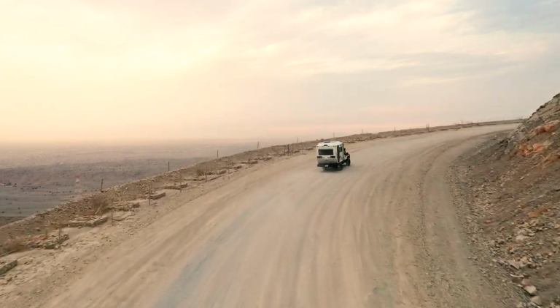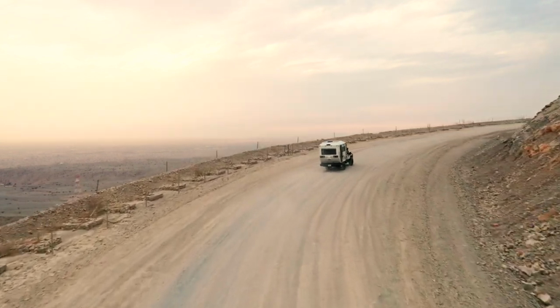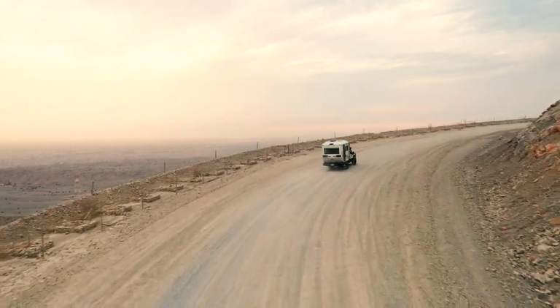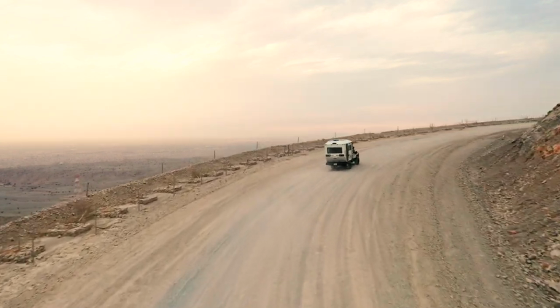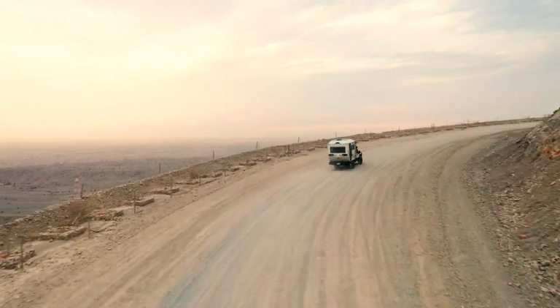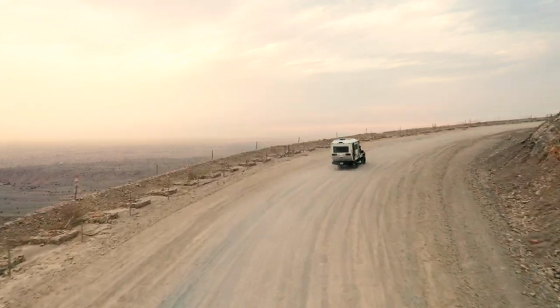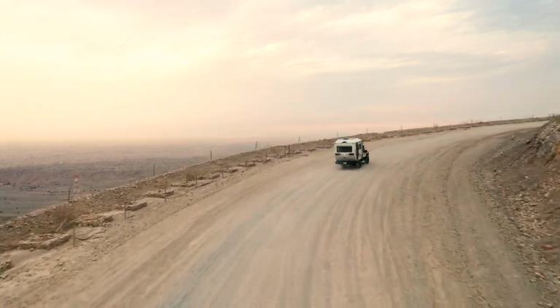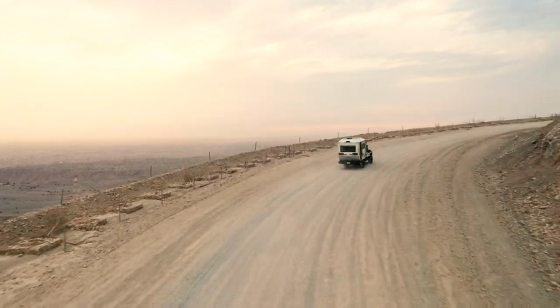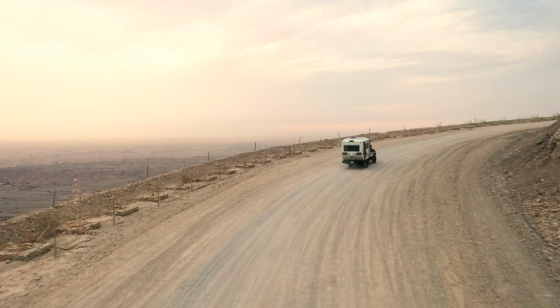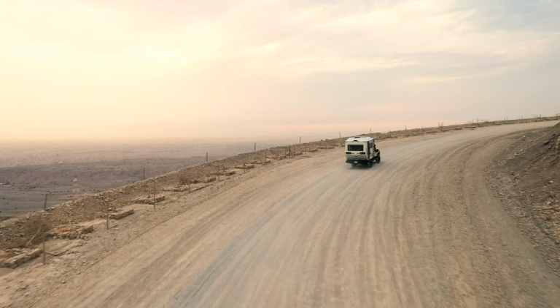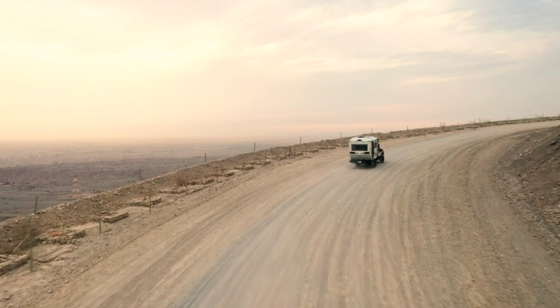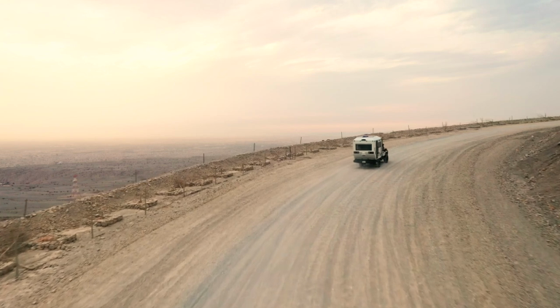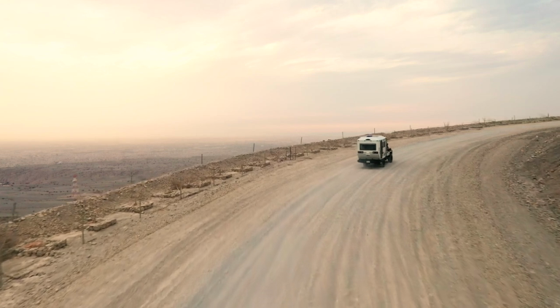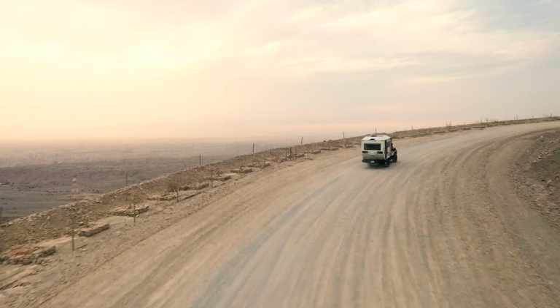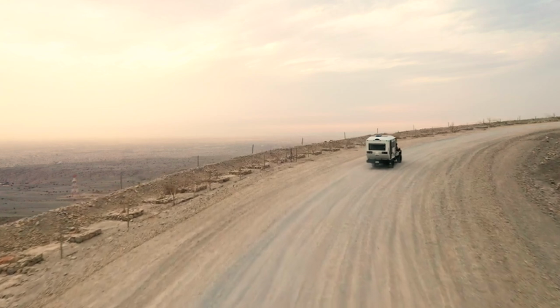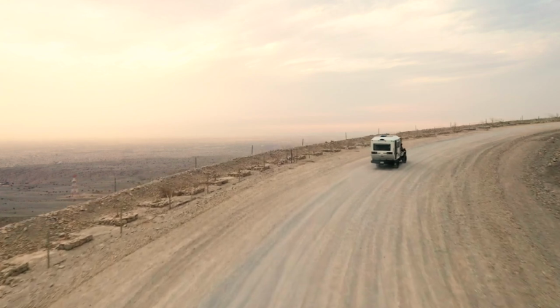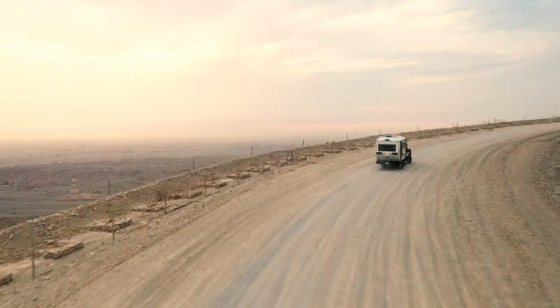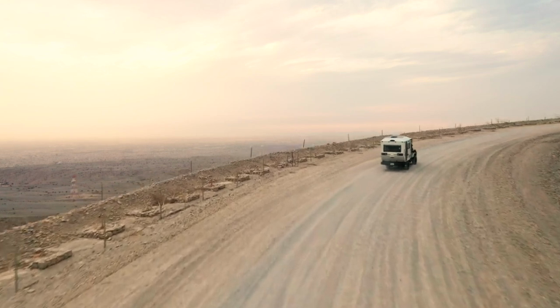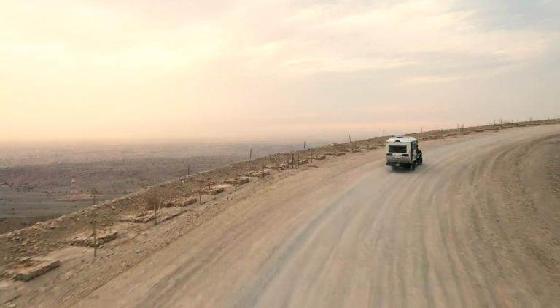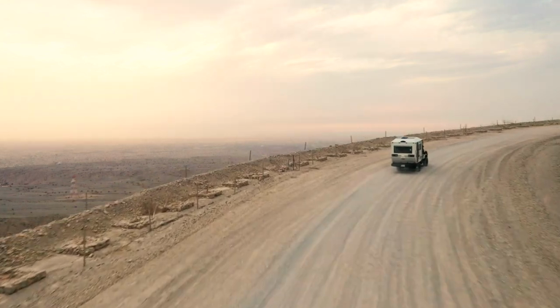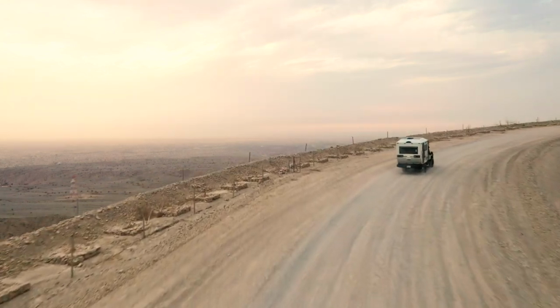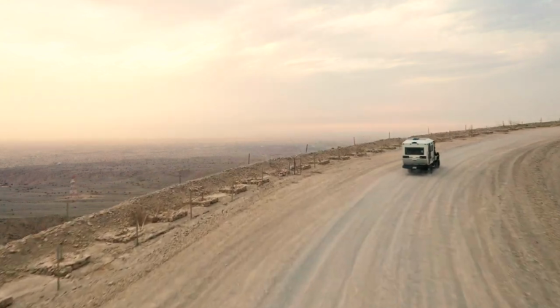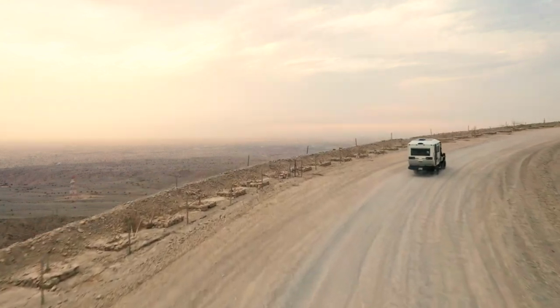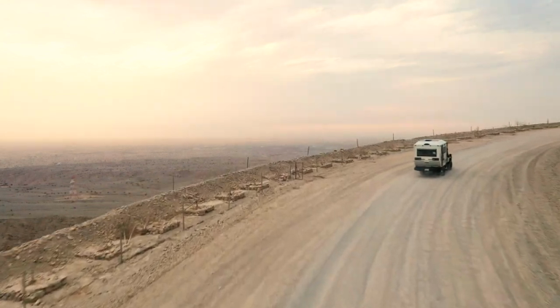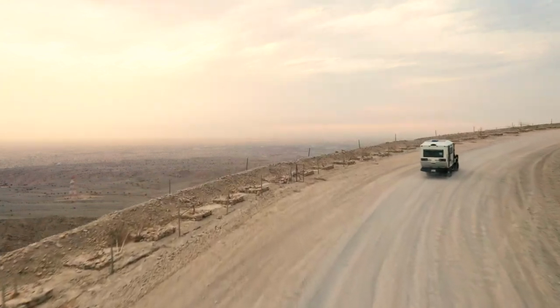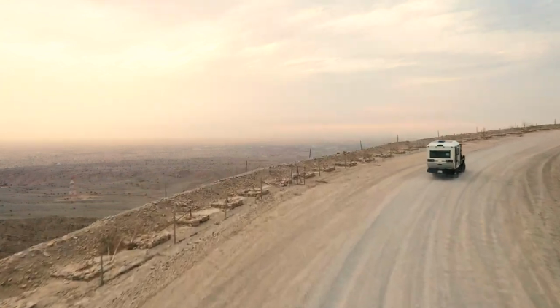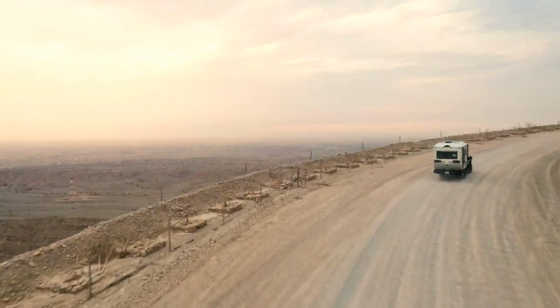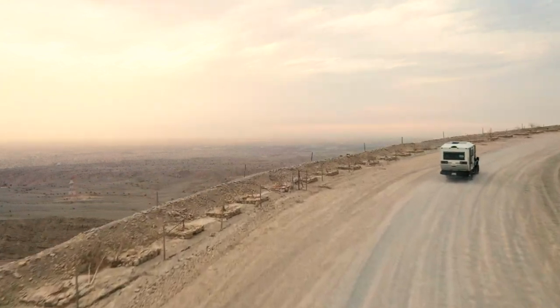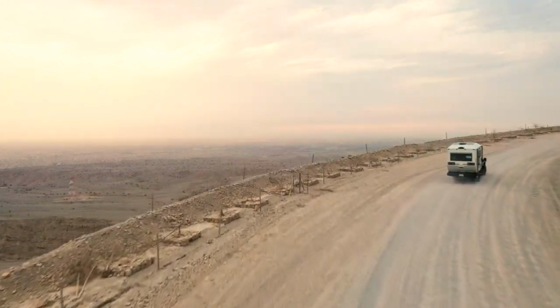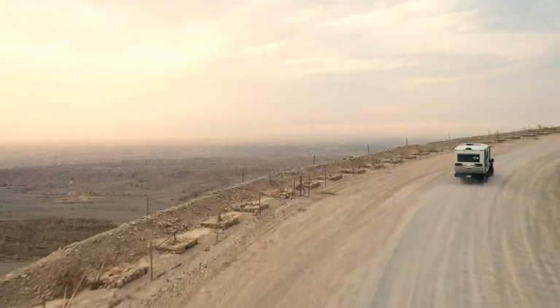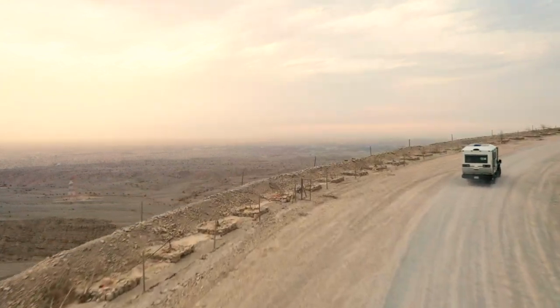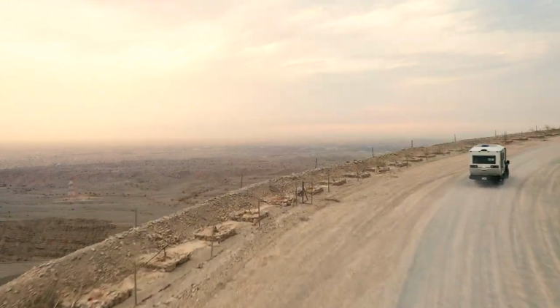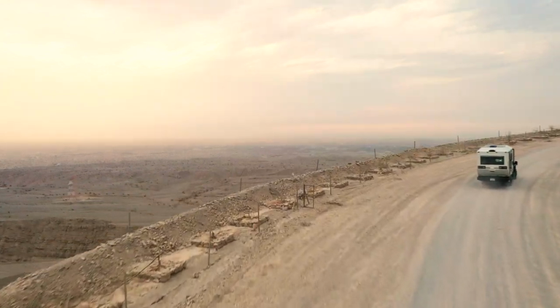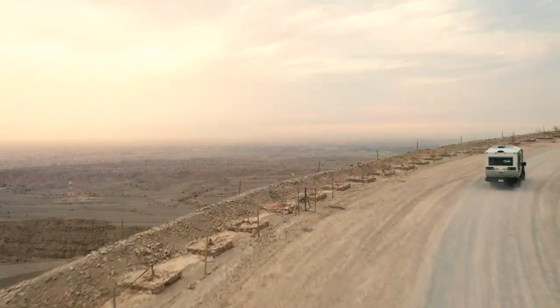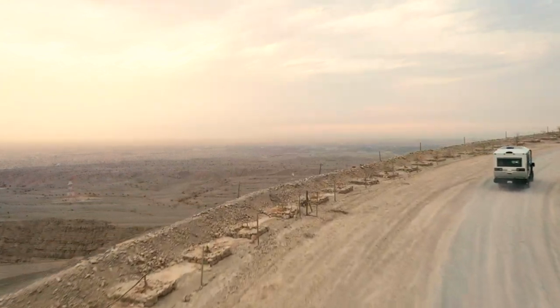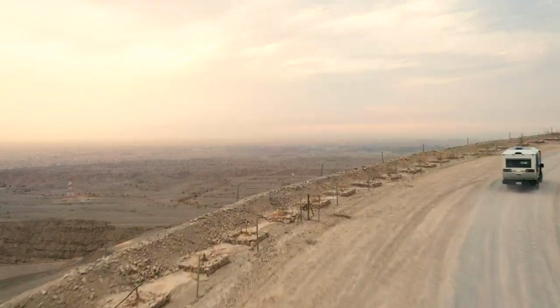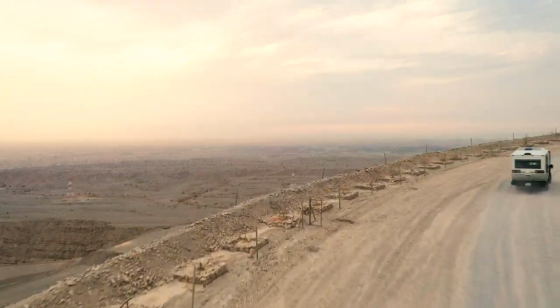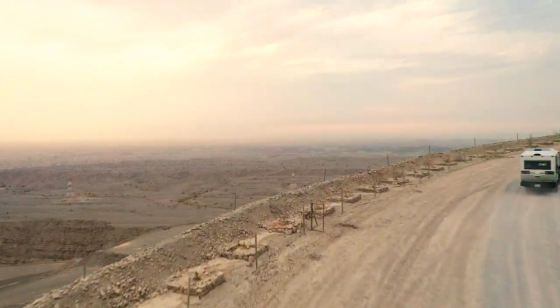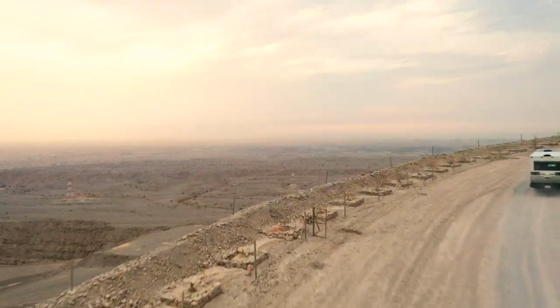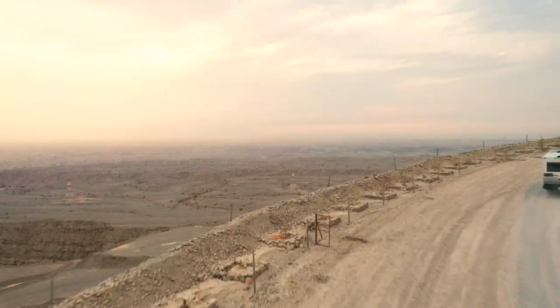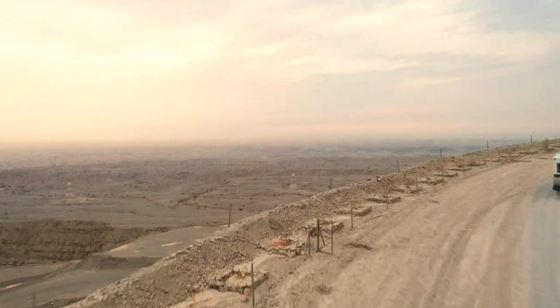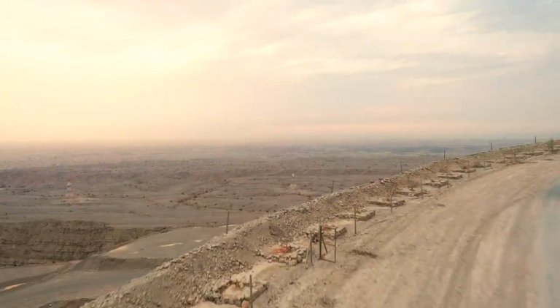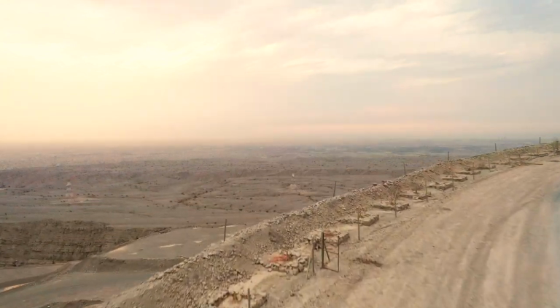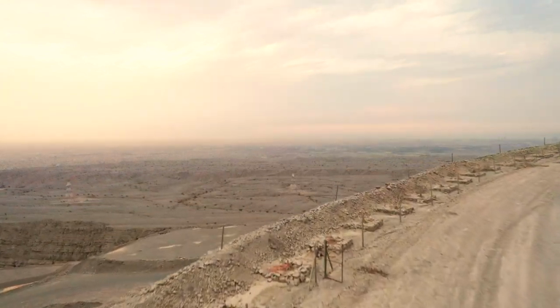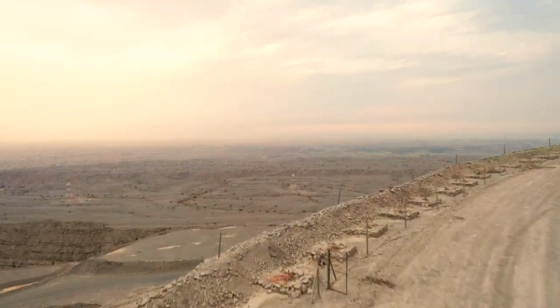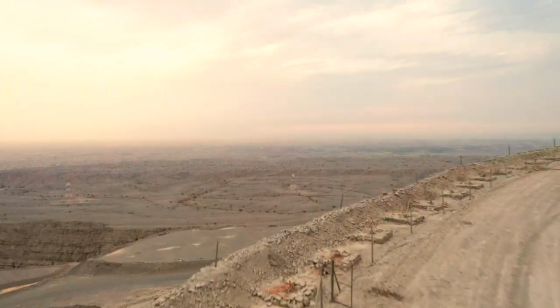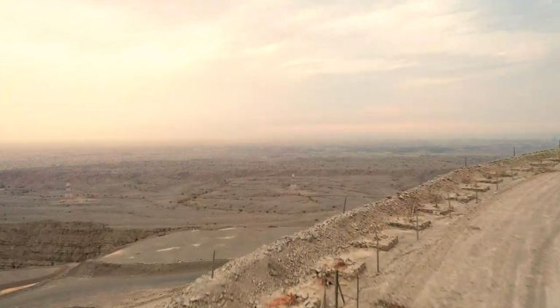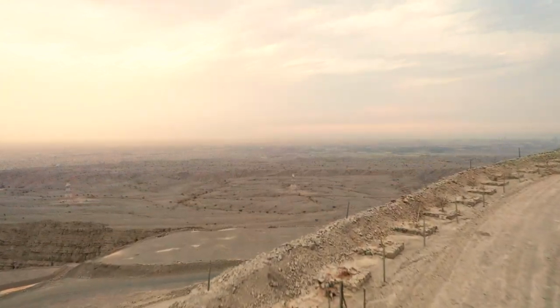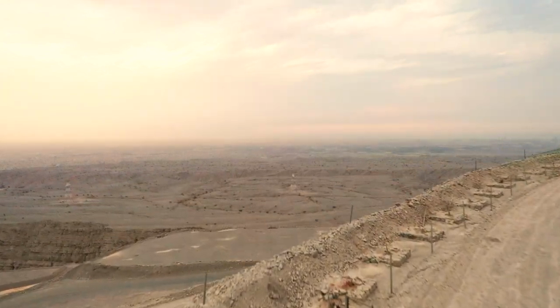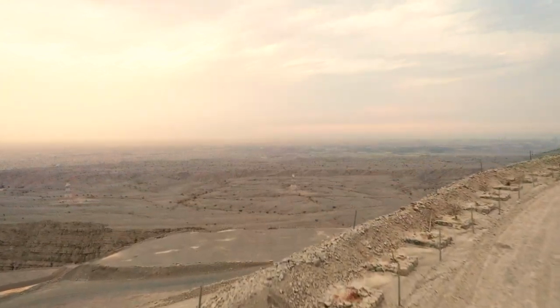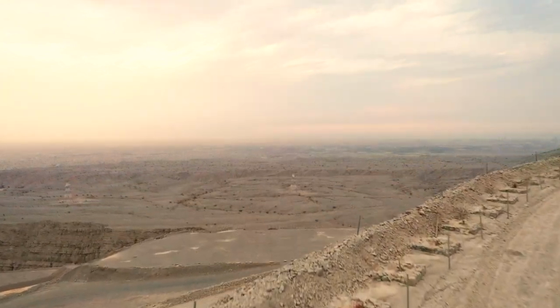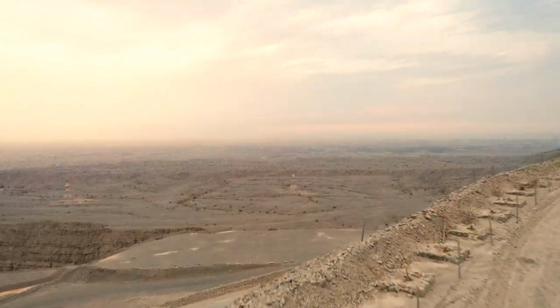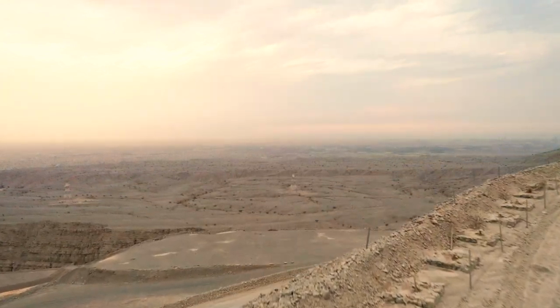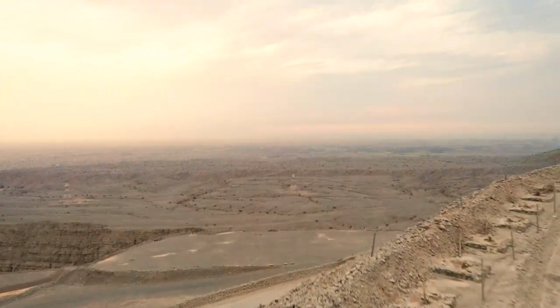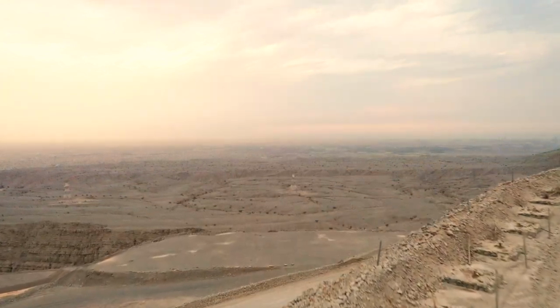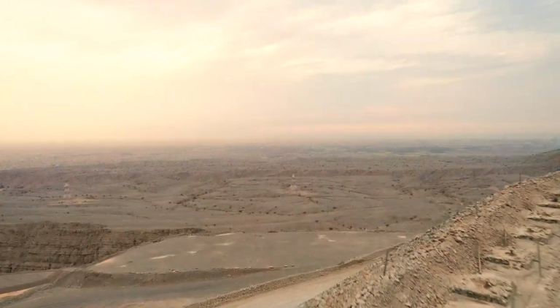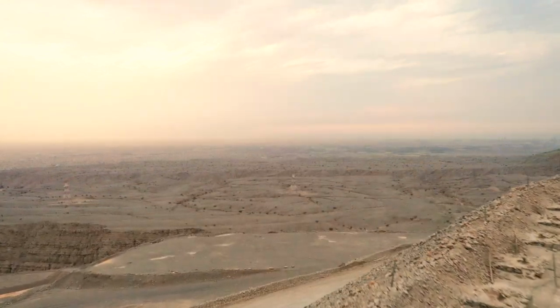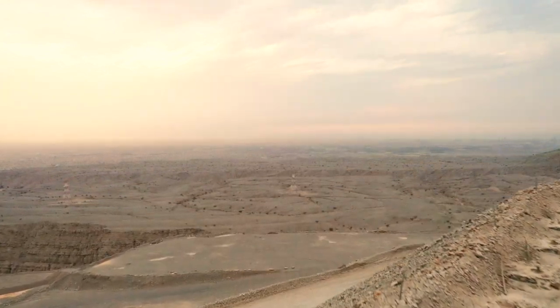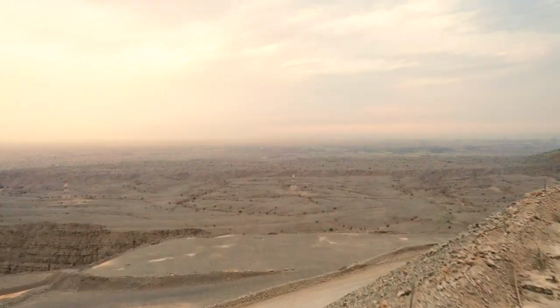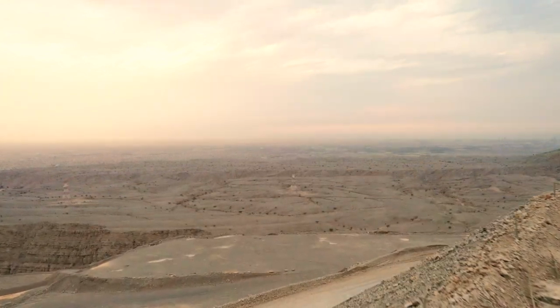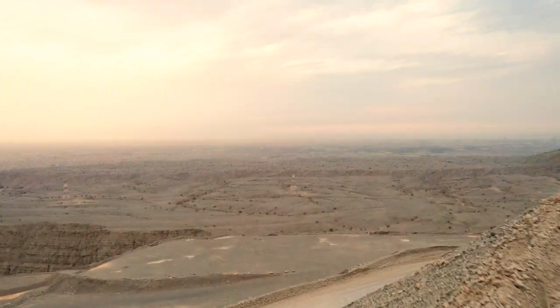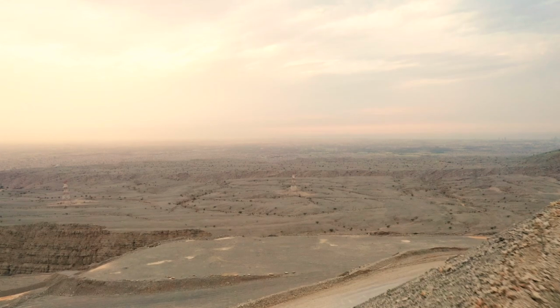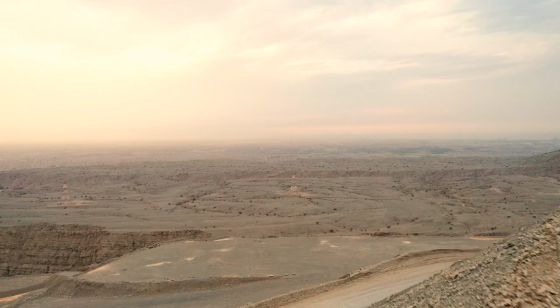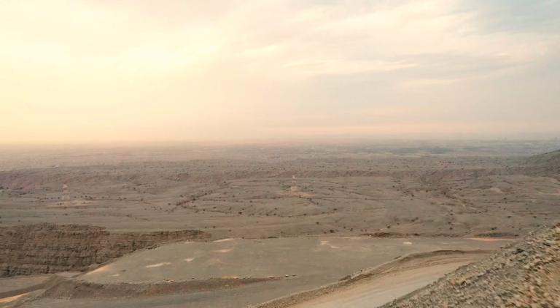With its off-roading capabilities, you might get lost, but at least you will never get stuck.